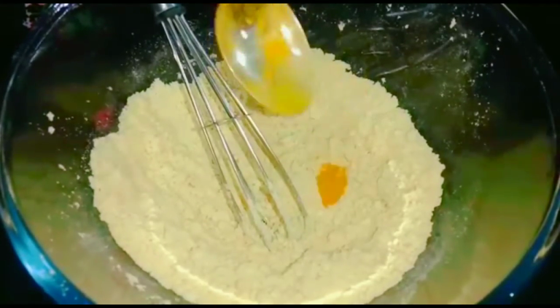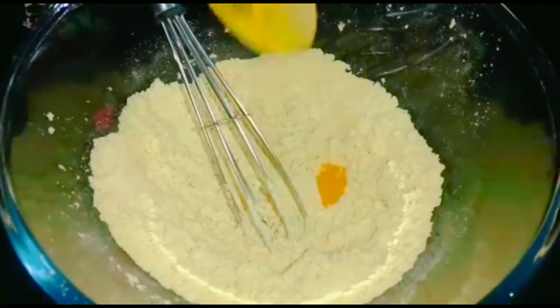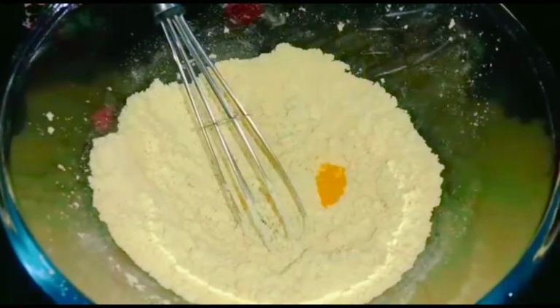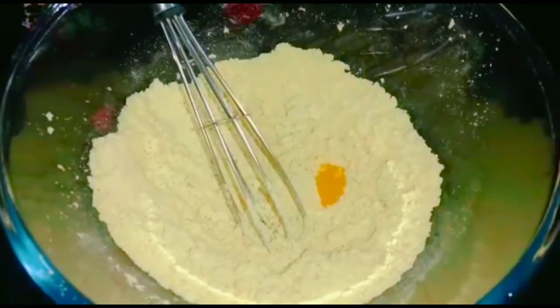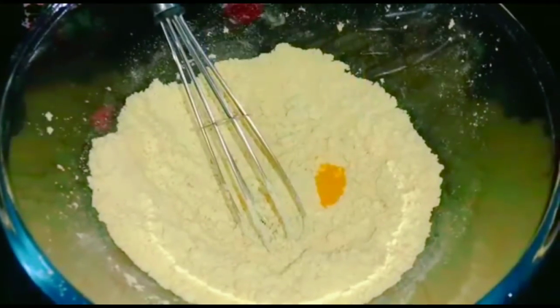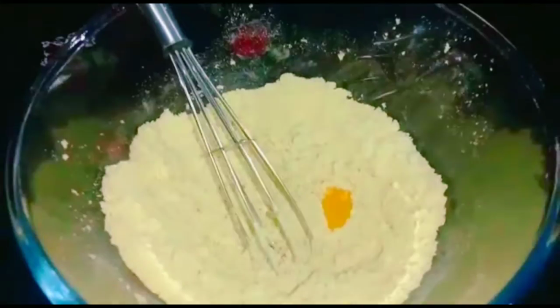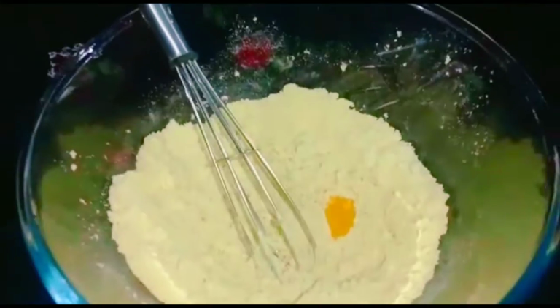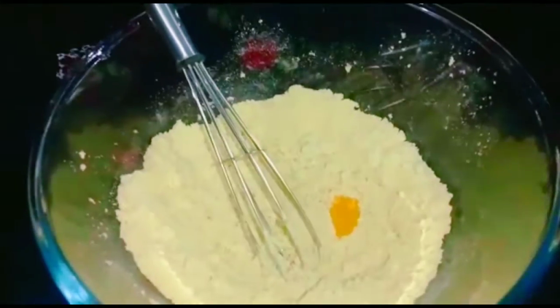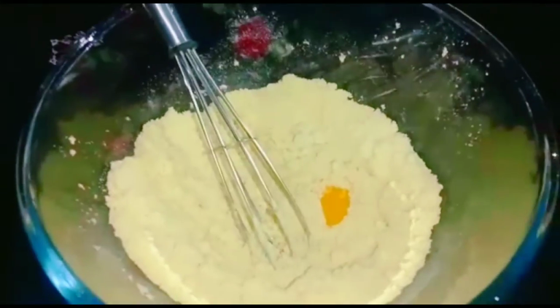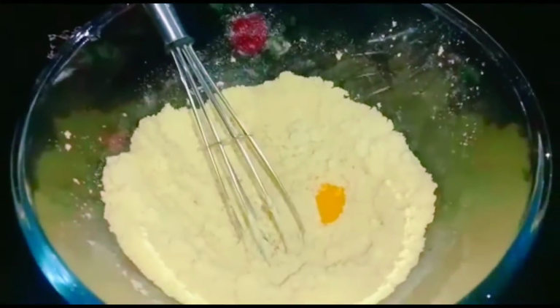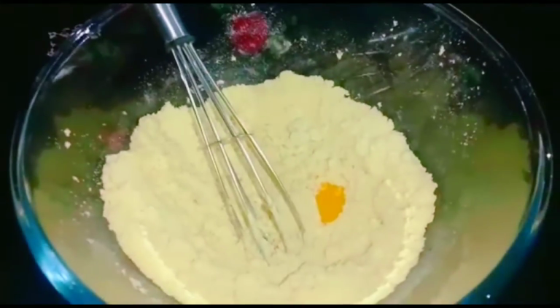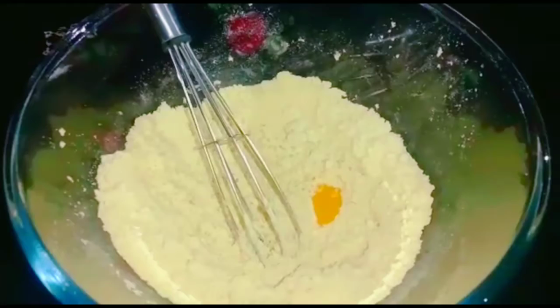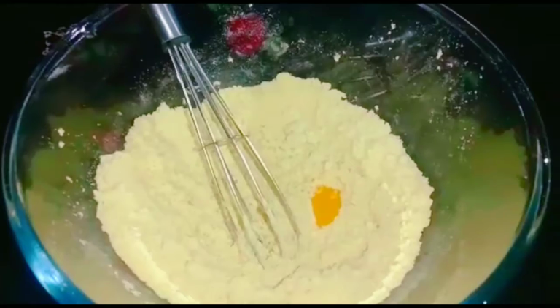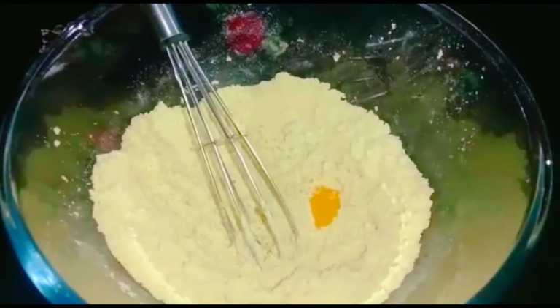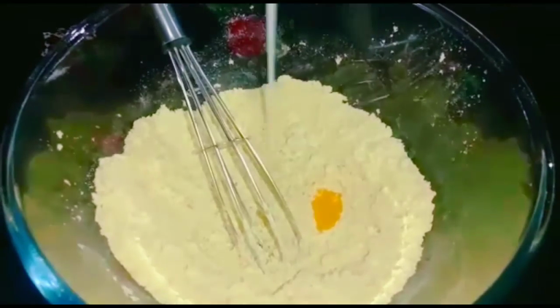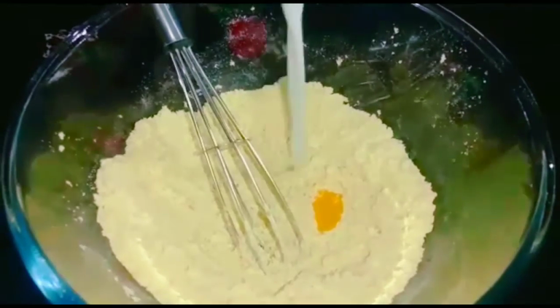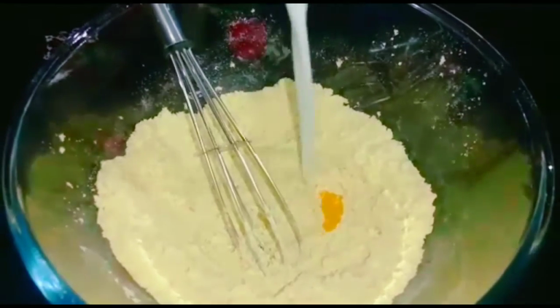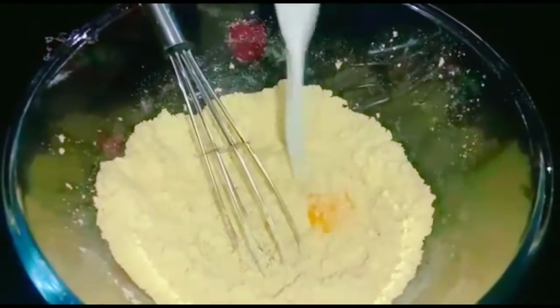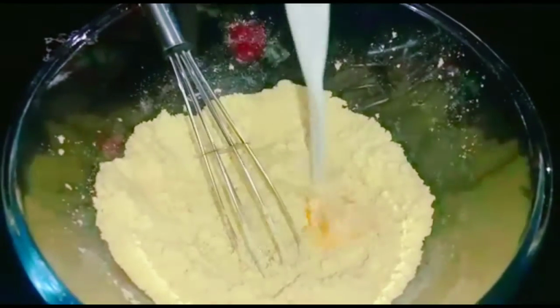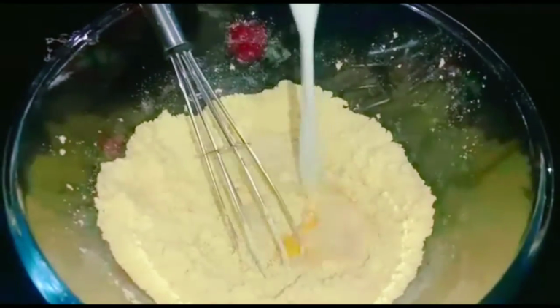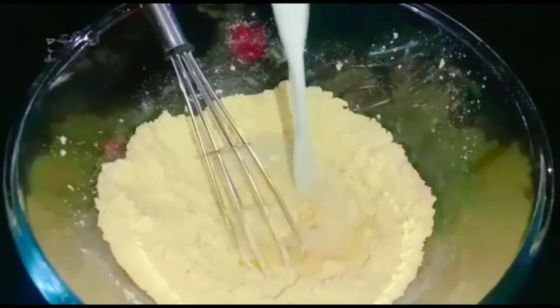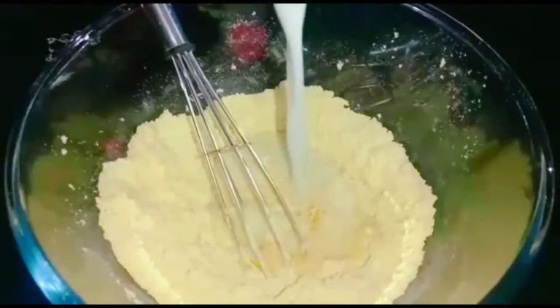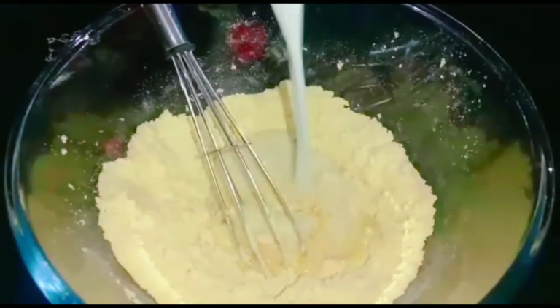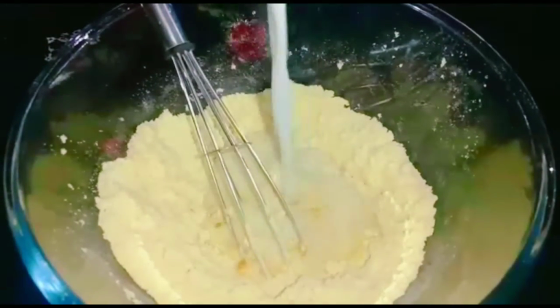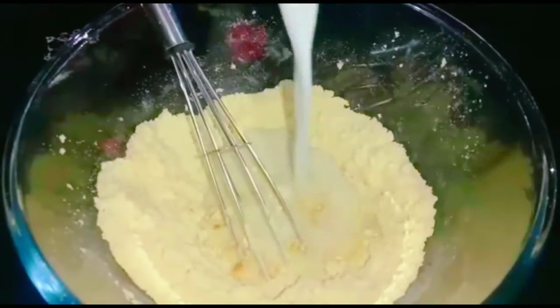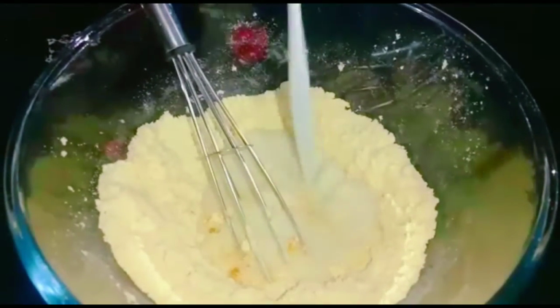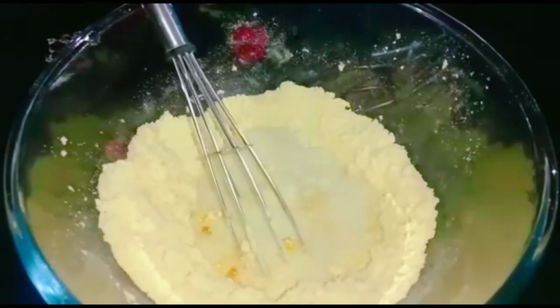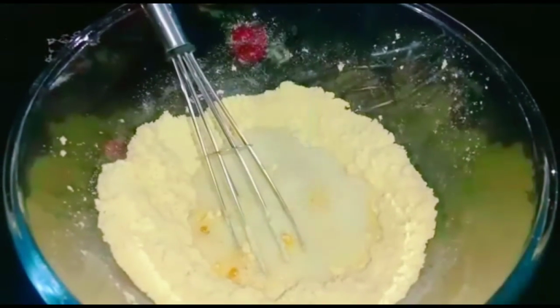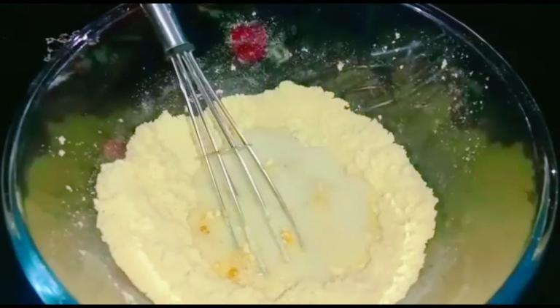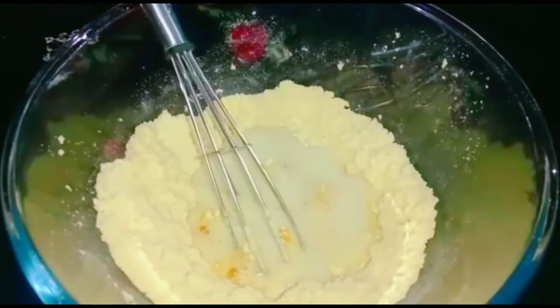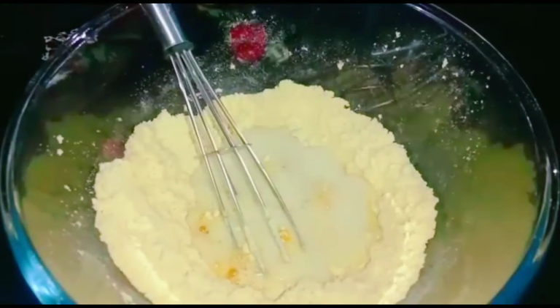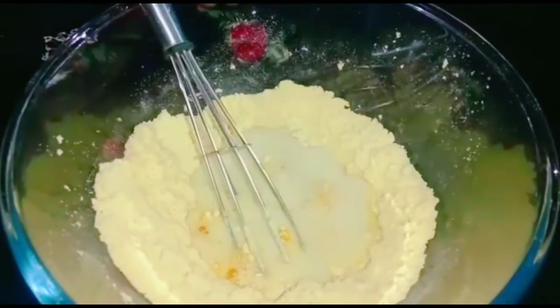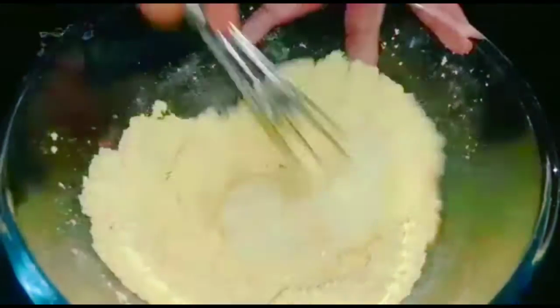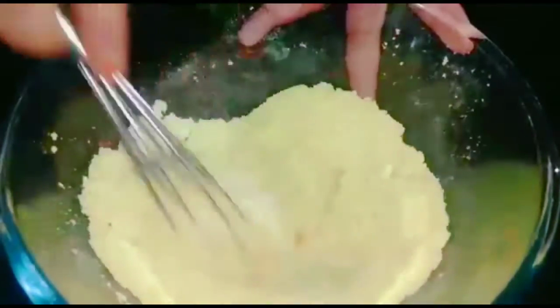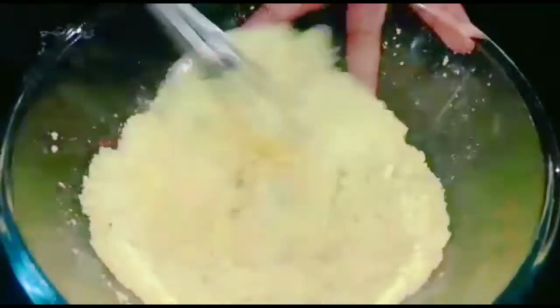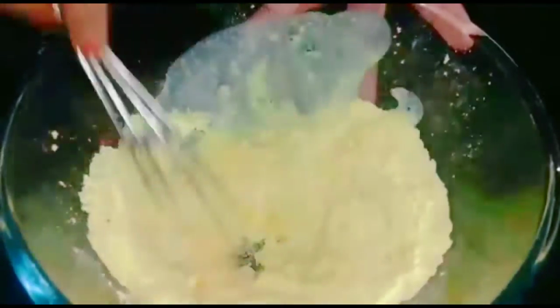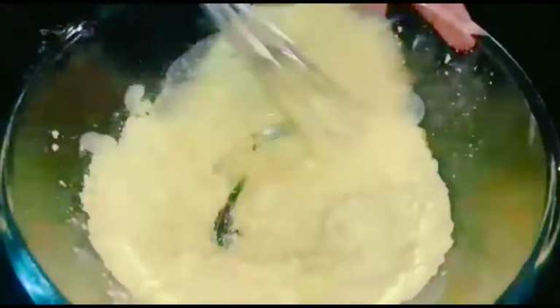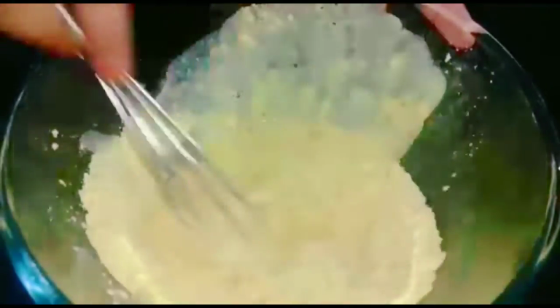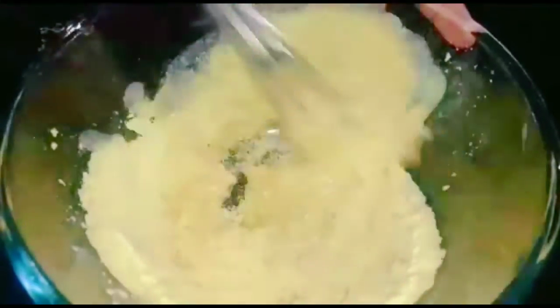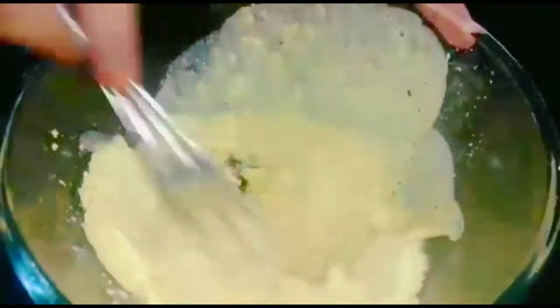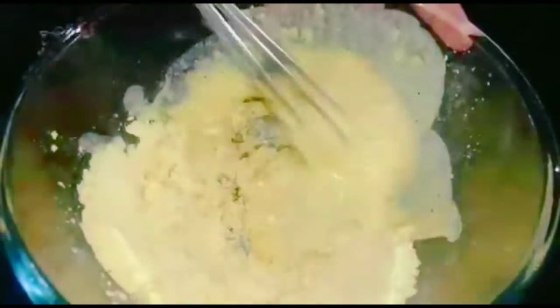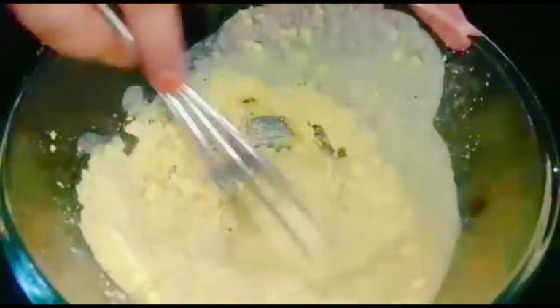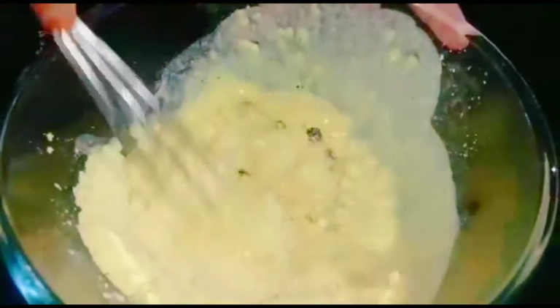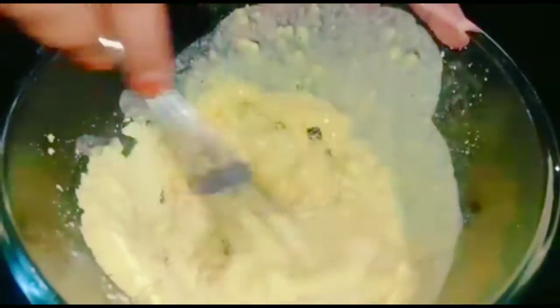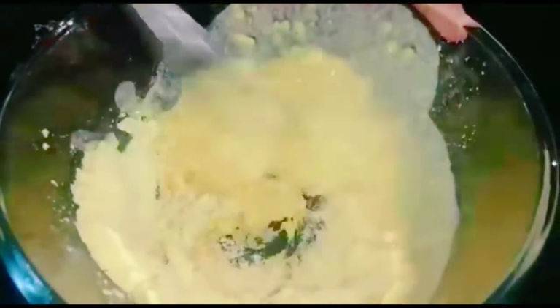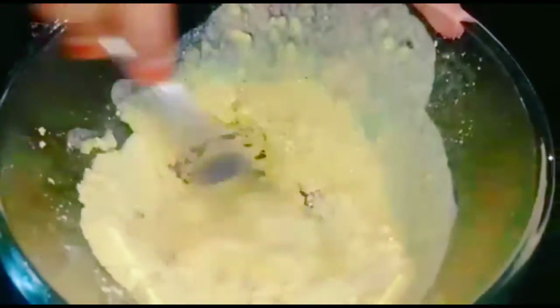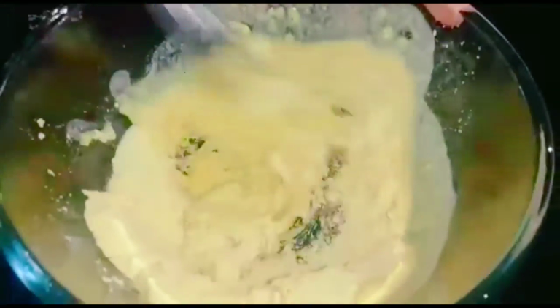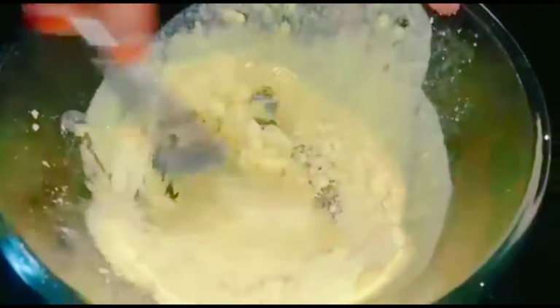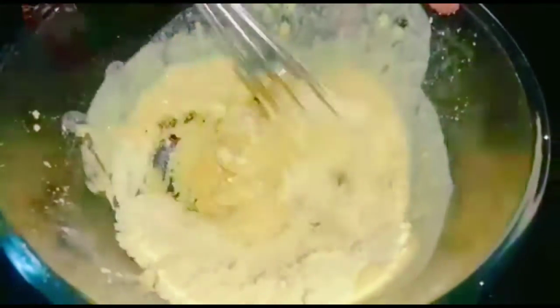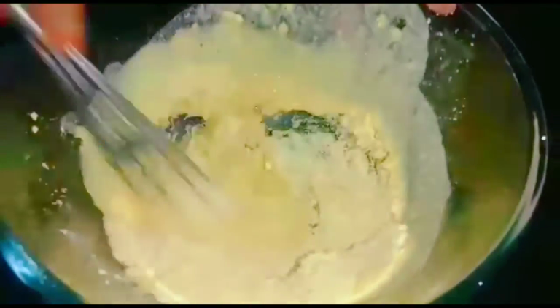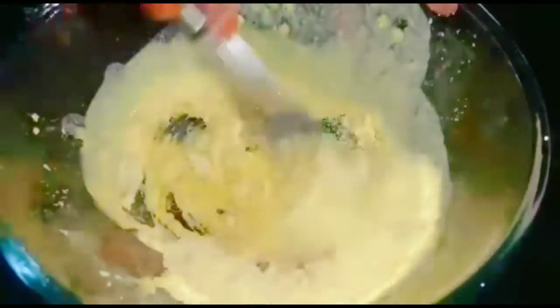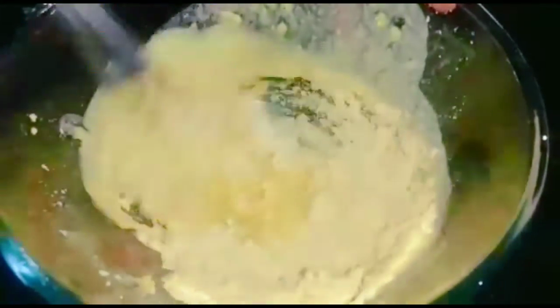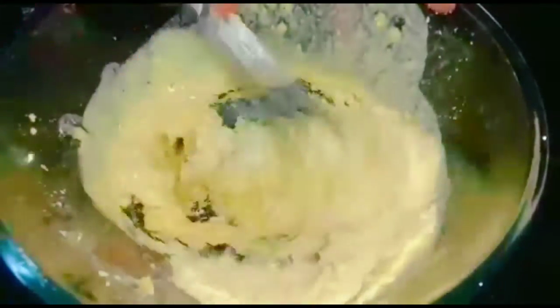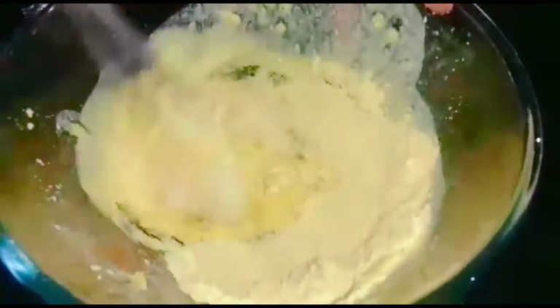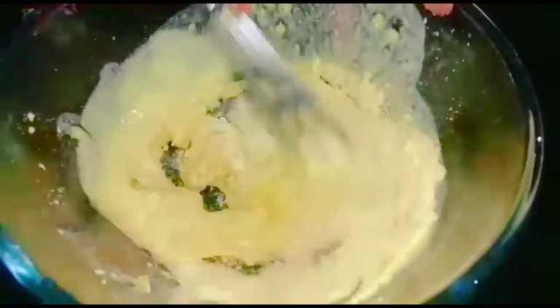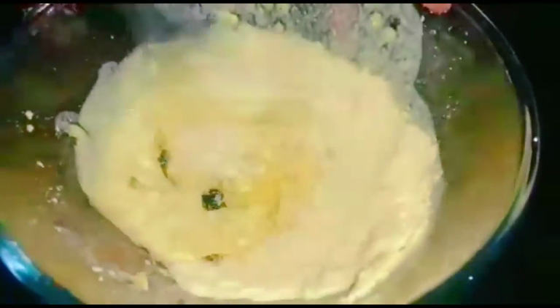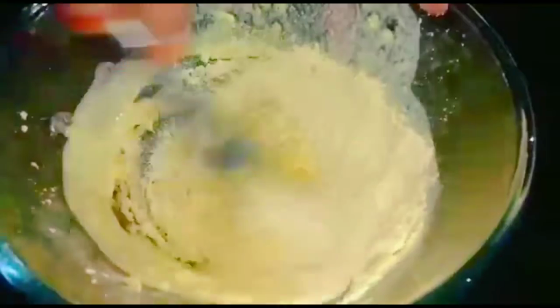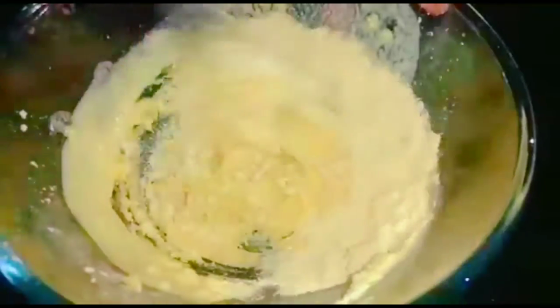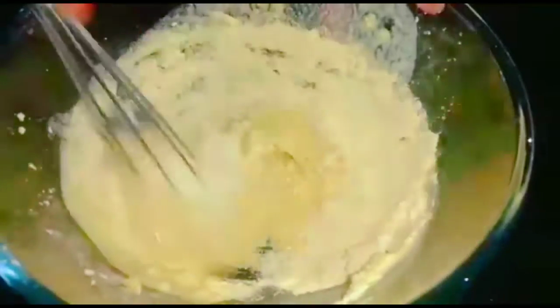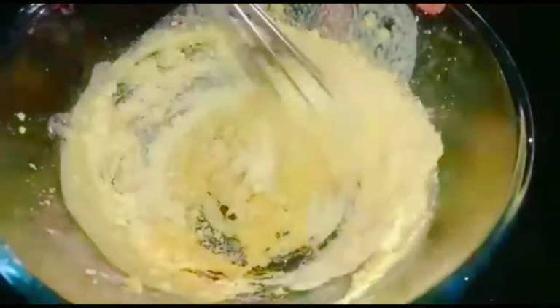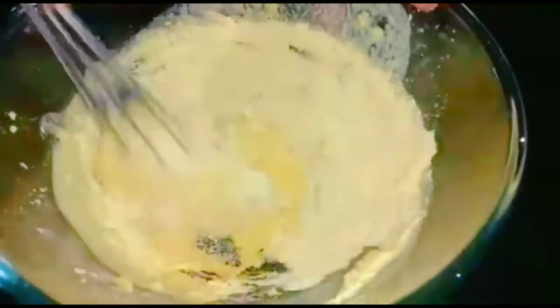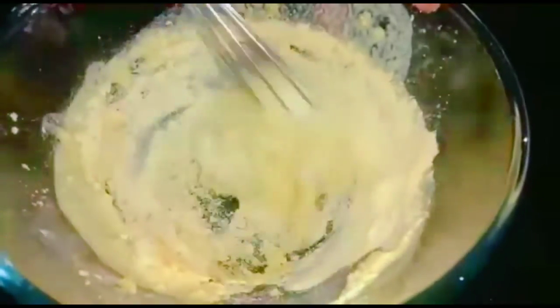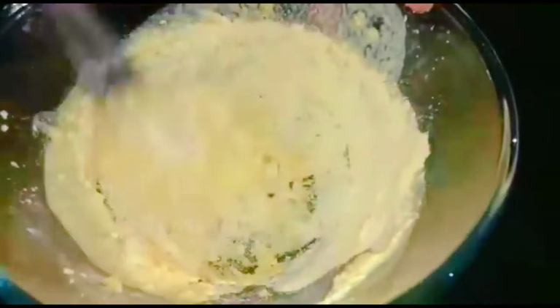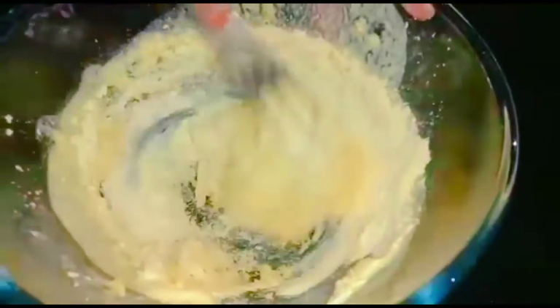Add 1 cup of rosy paste, 1 cup of olive oil, and 1 sharing cake batter. We will let it rest for 15 minutes.